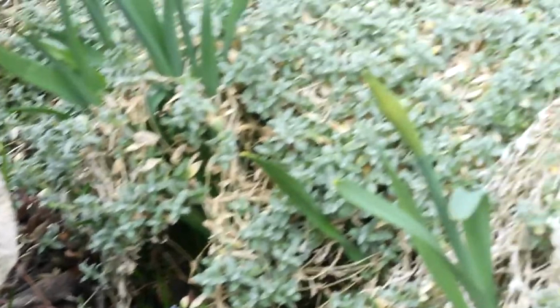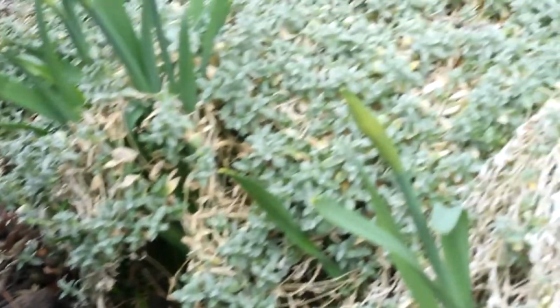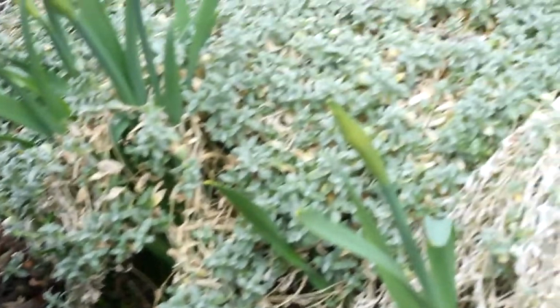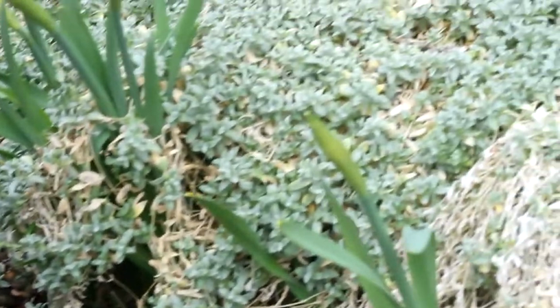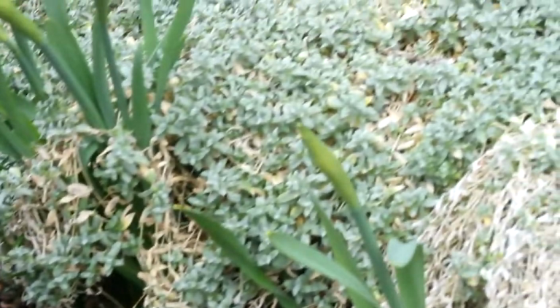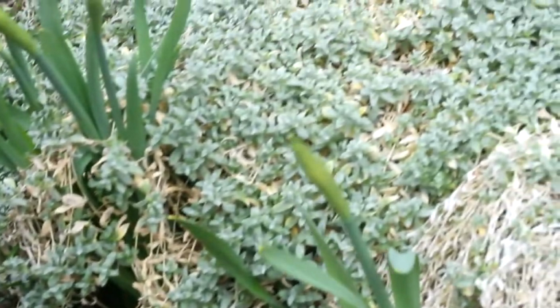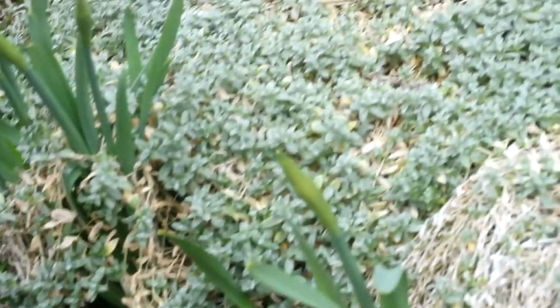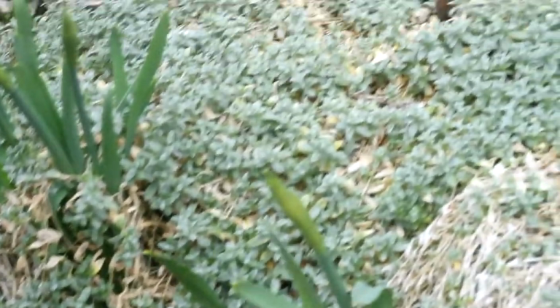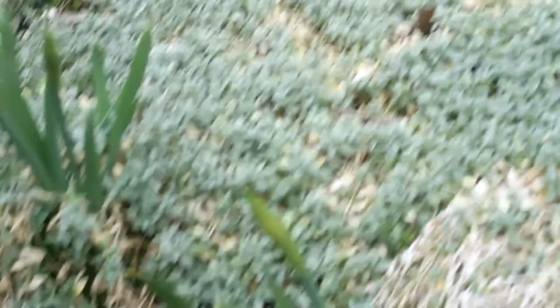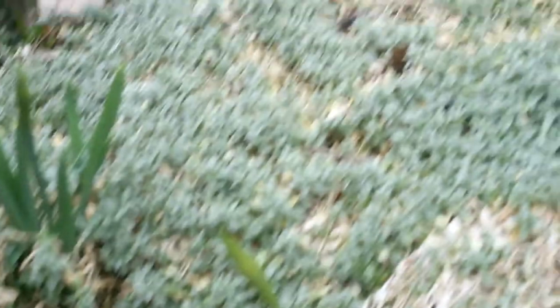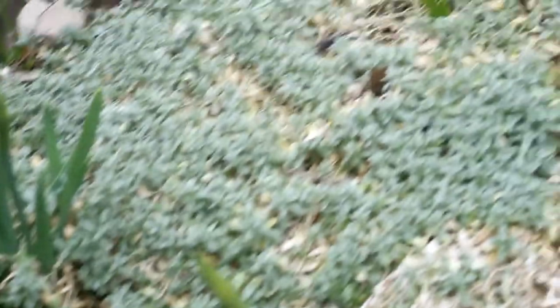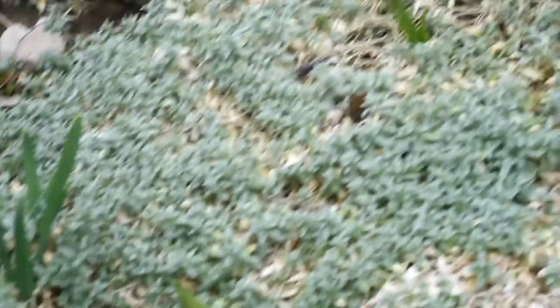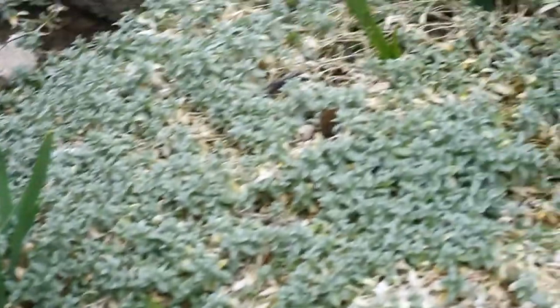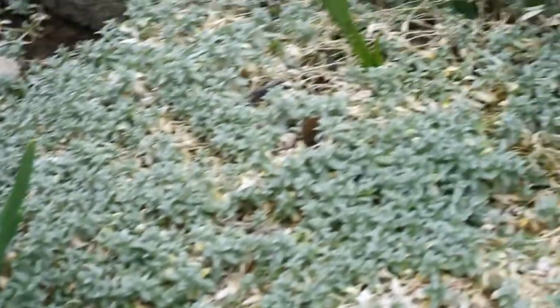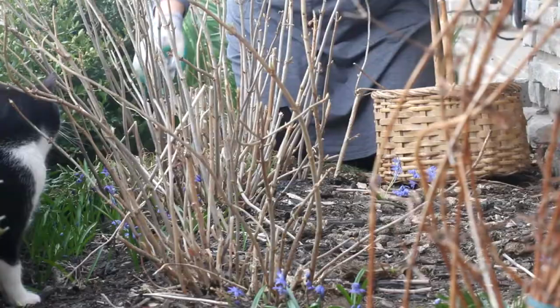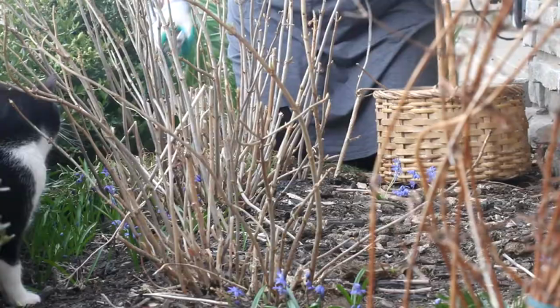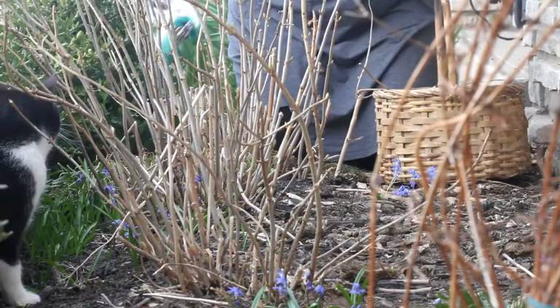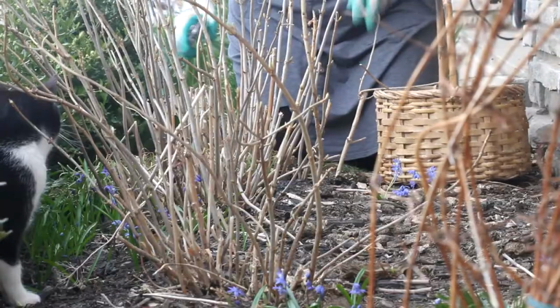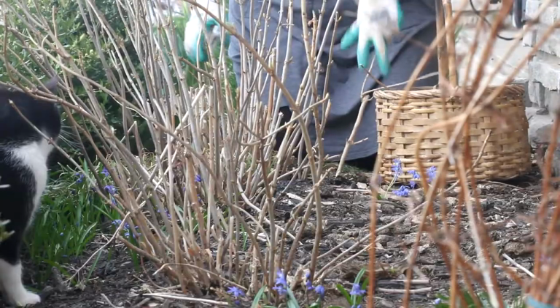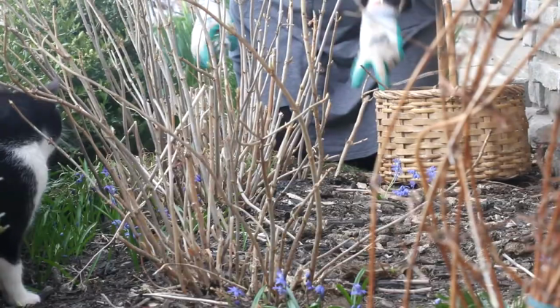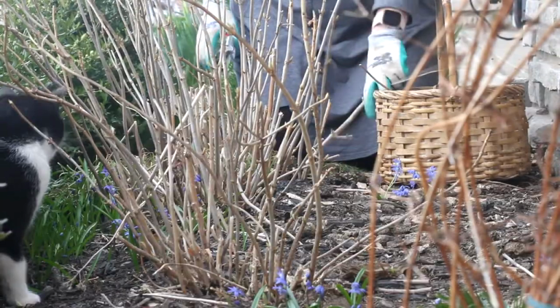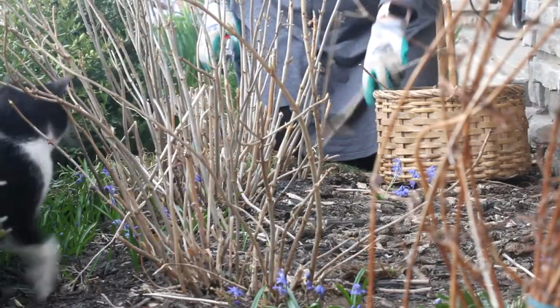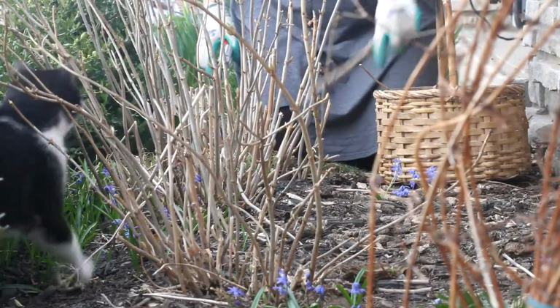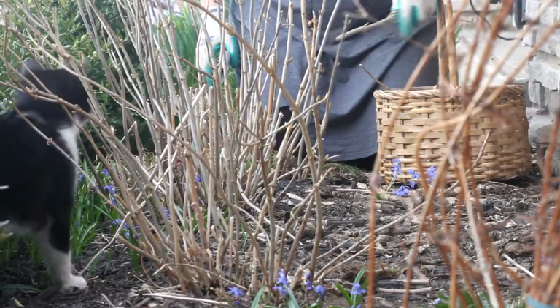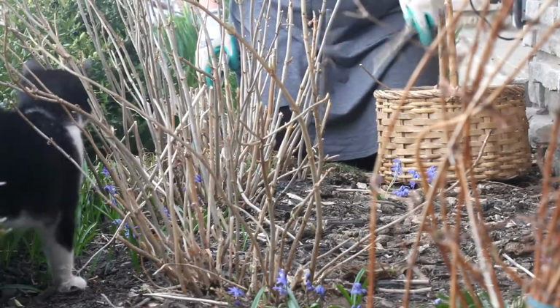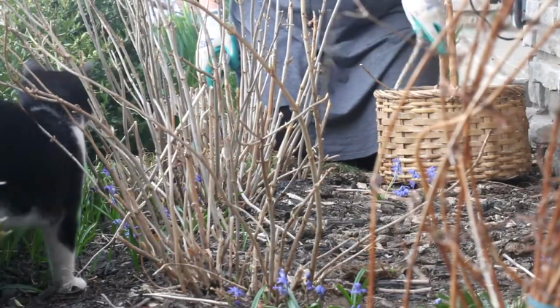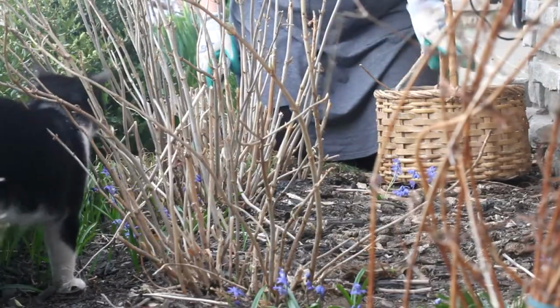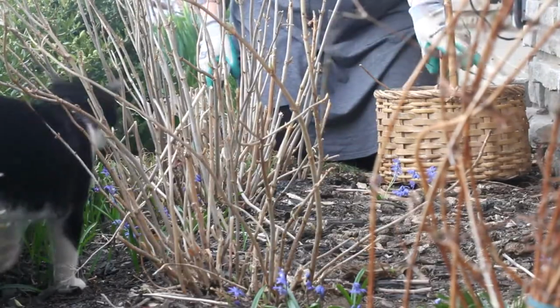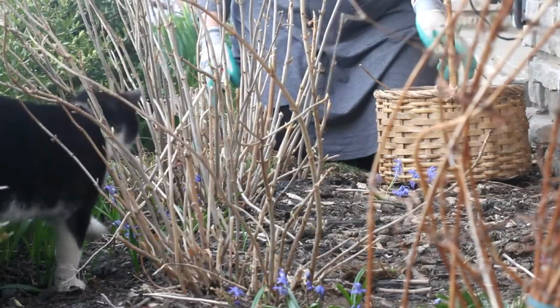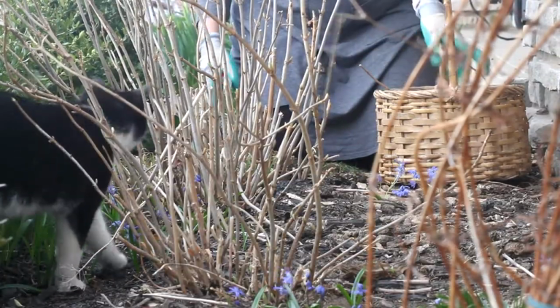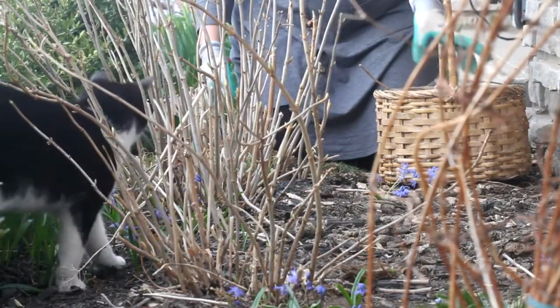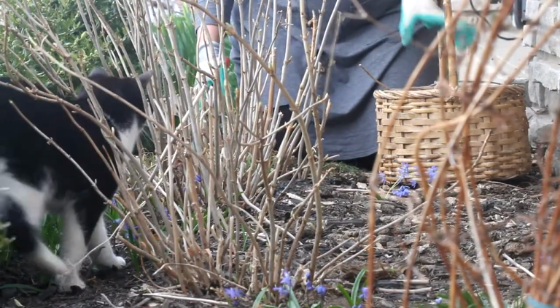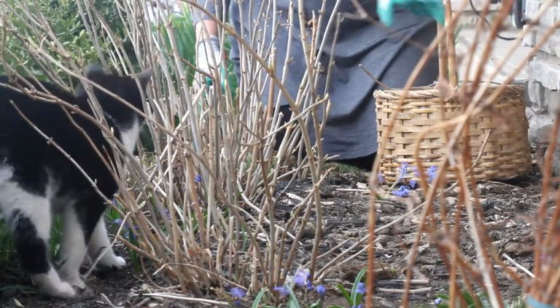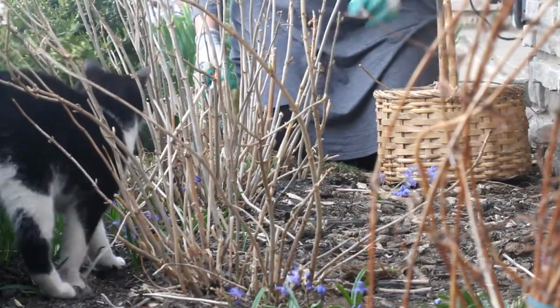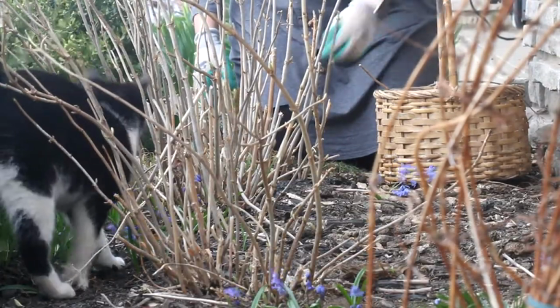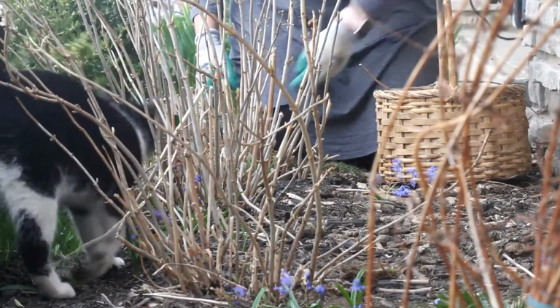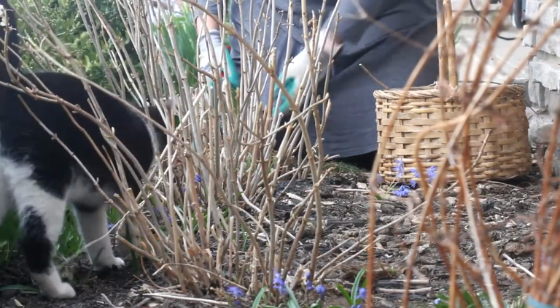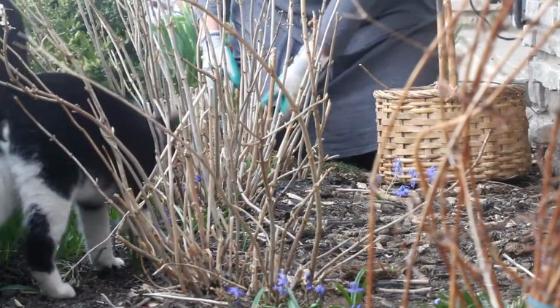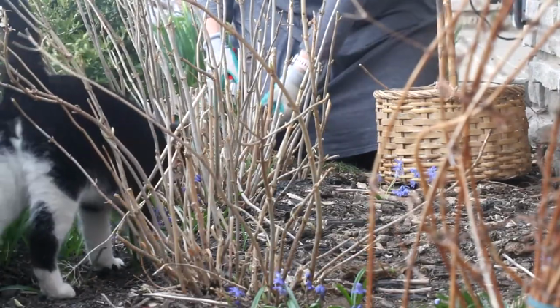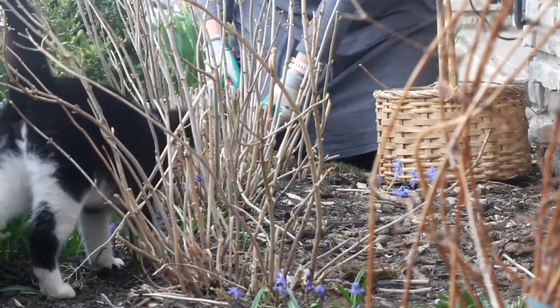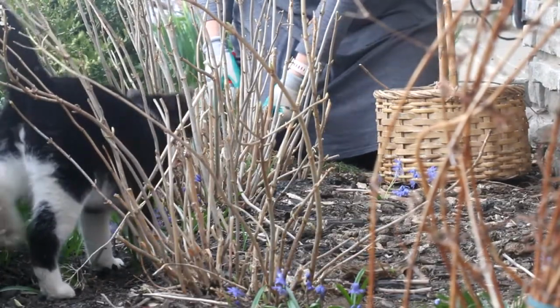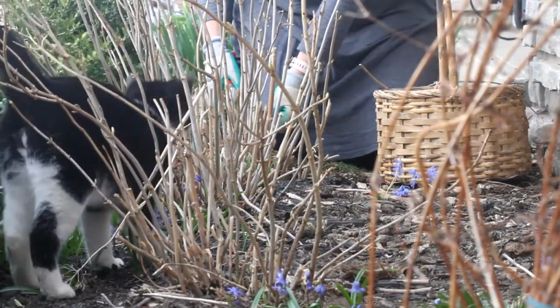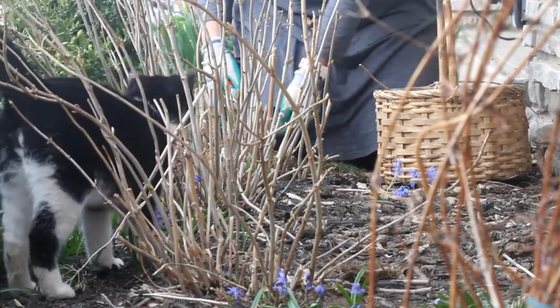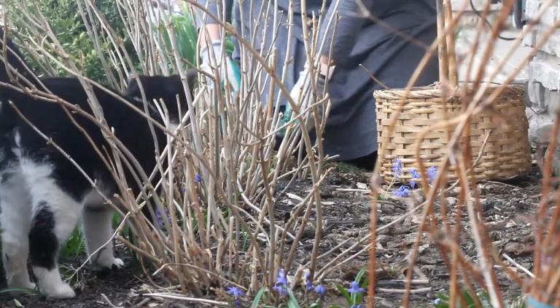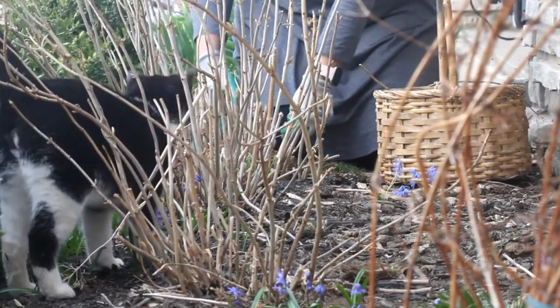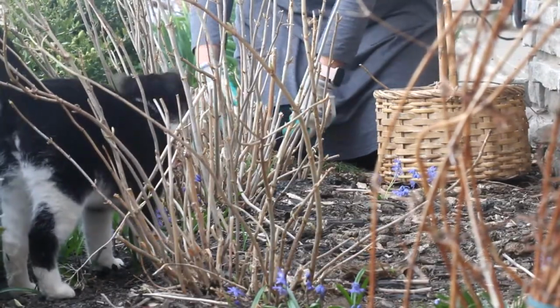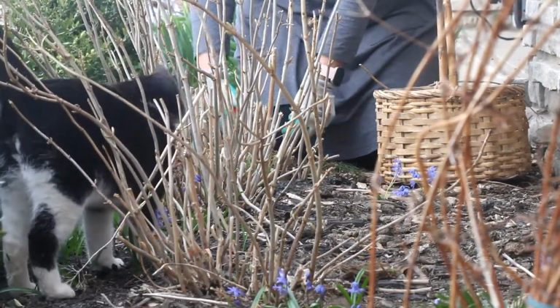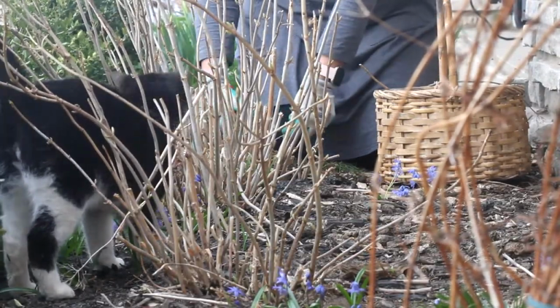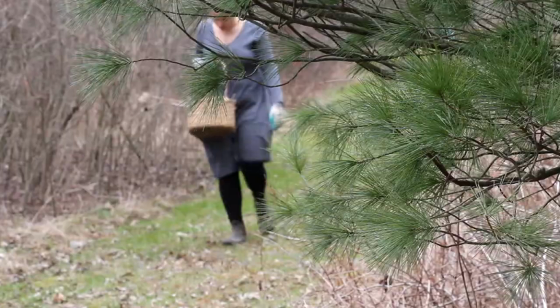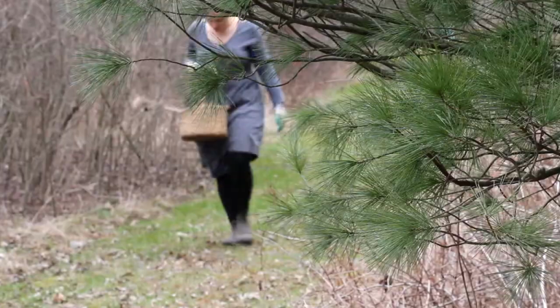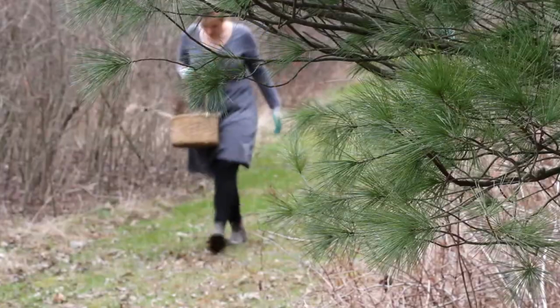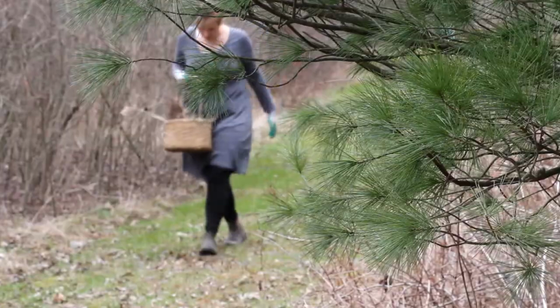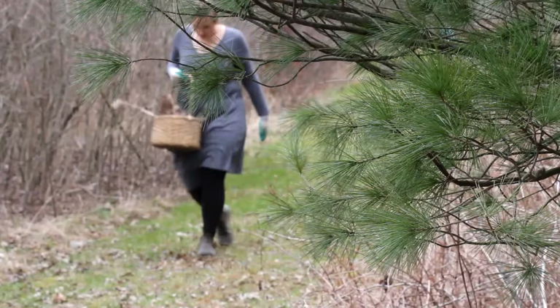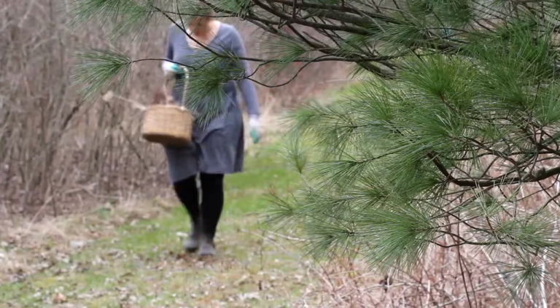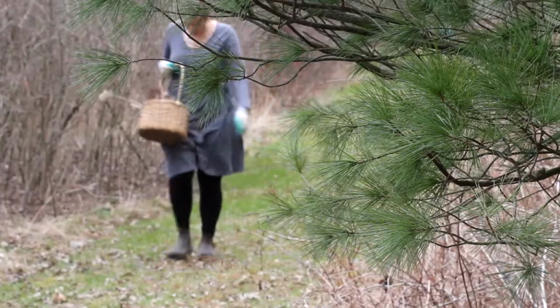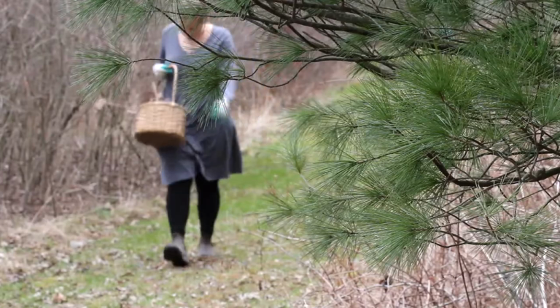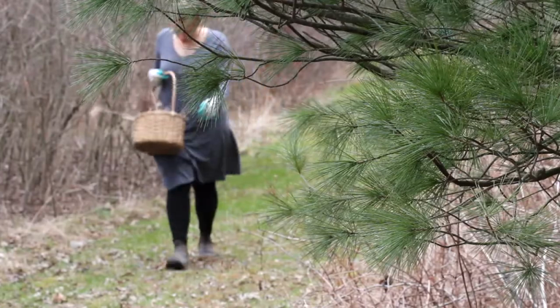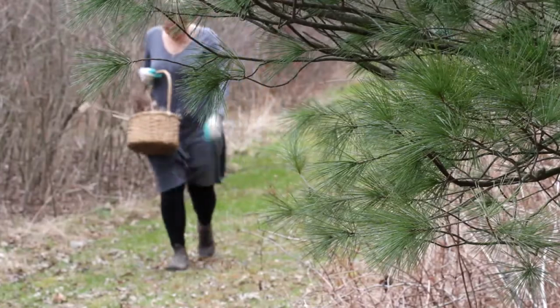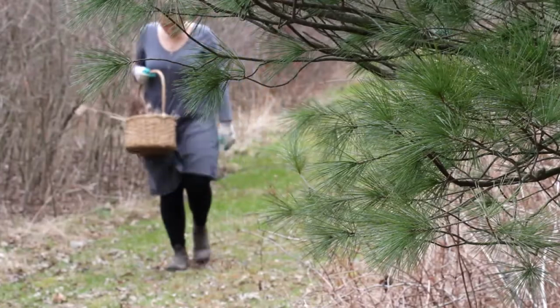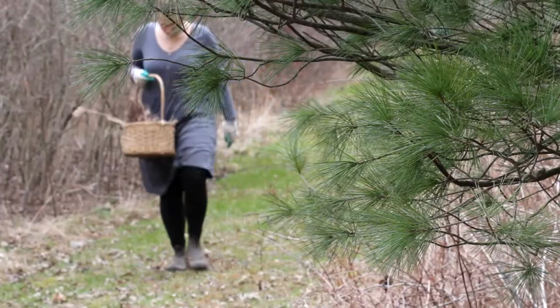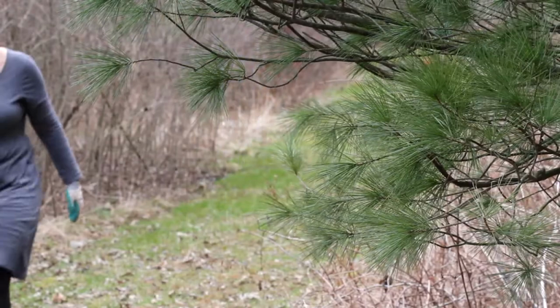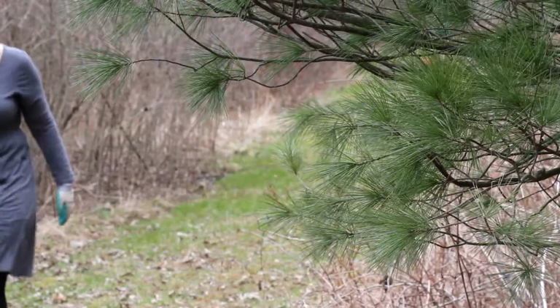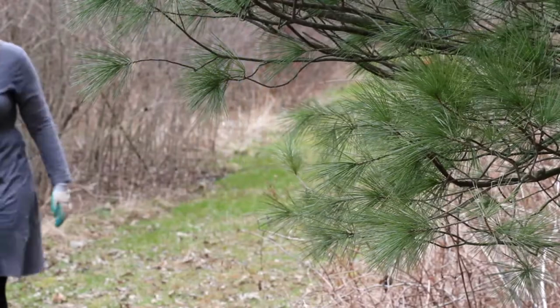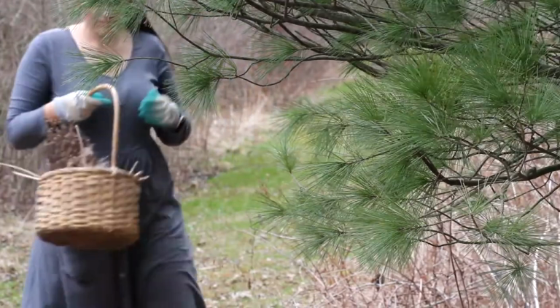Good morning friends. Spring brings plenty to do on the homestead in the garden. Today I'm pruning back my hydrangeas and I thought I'd take you along.